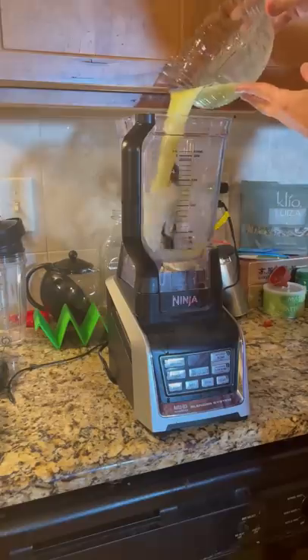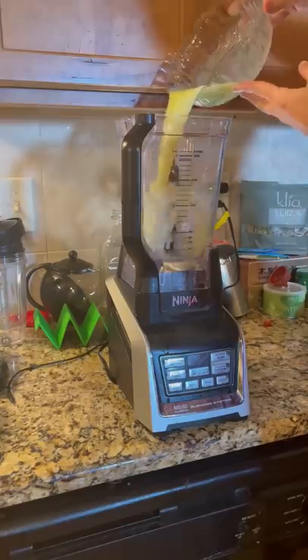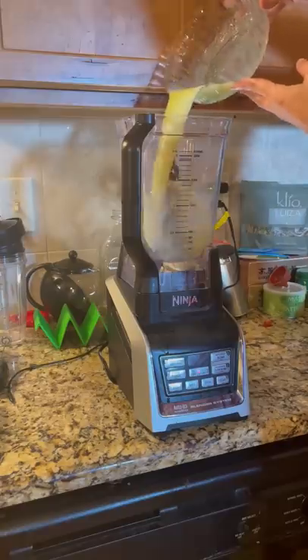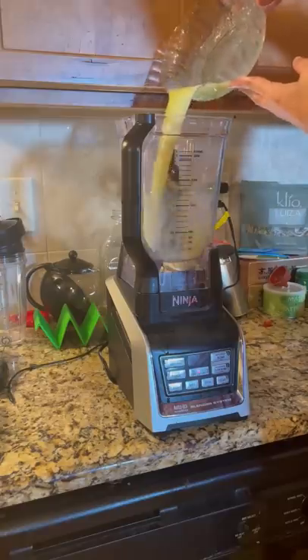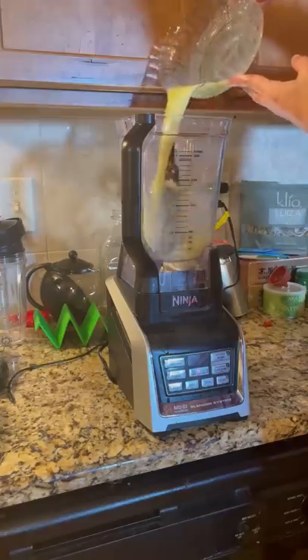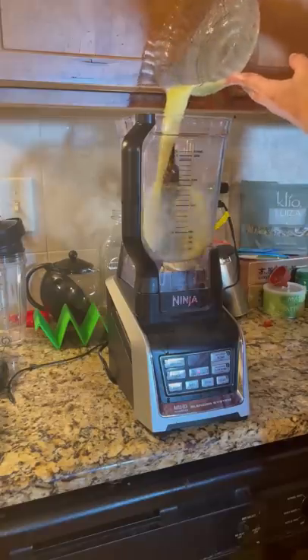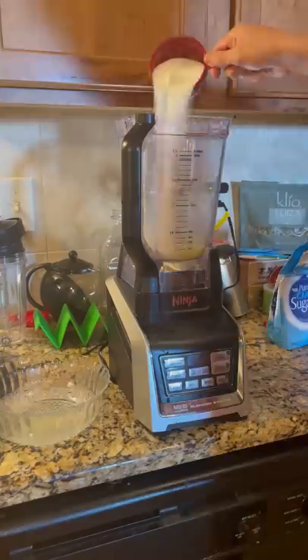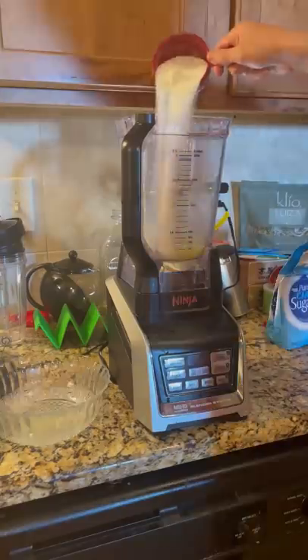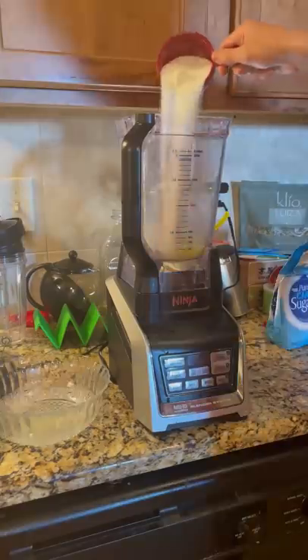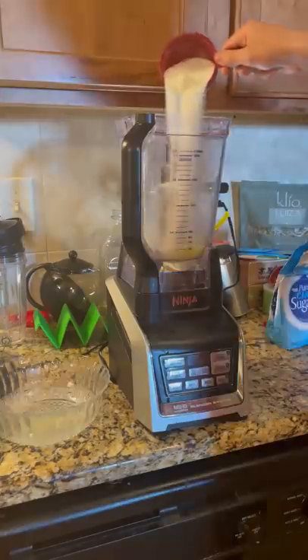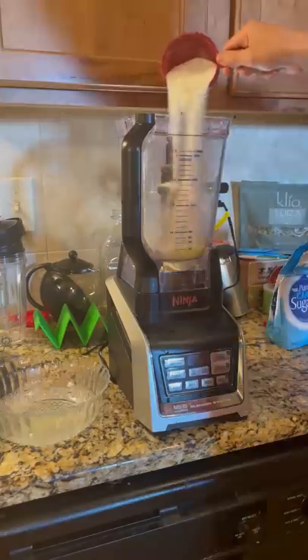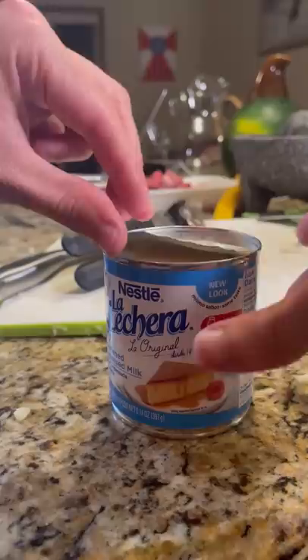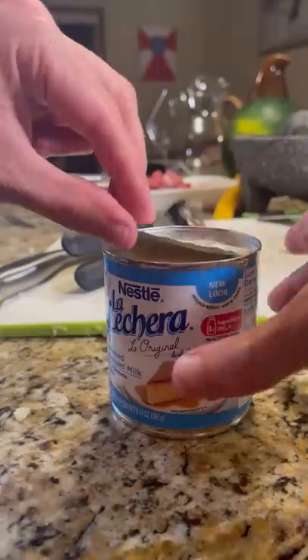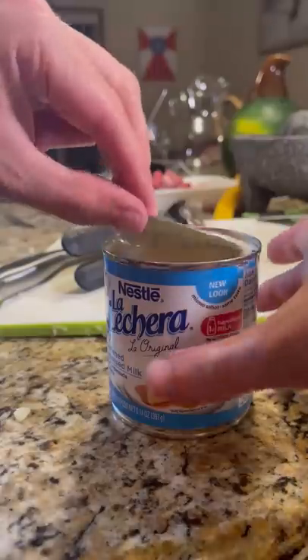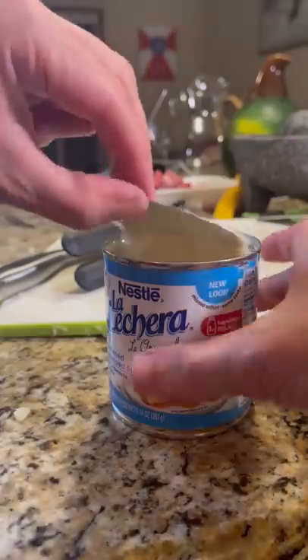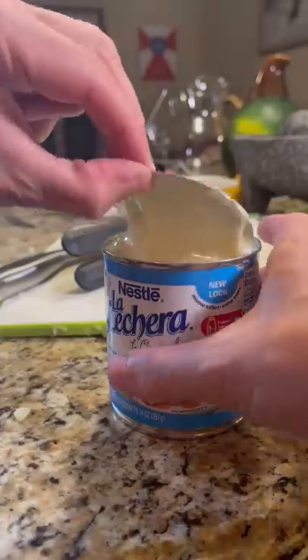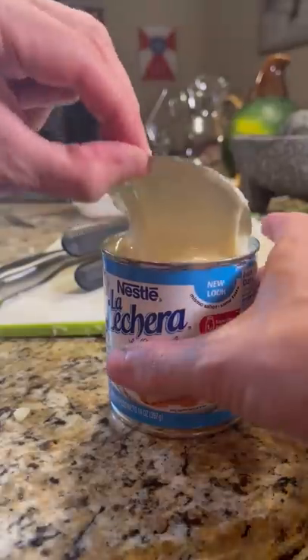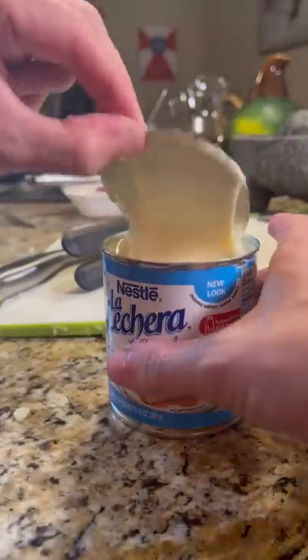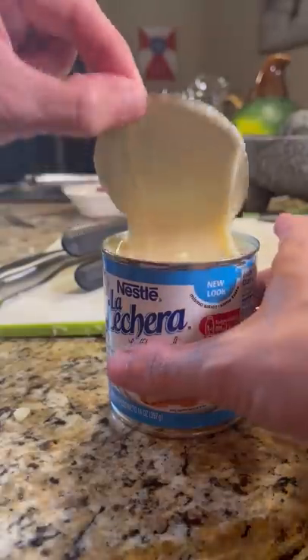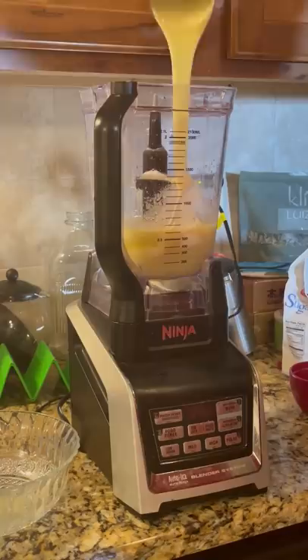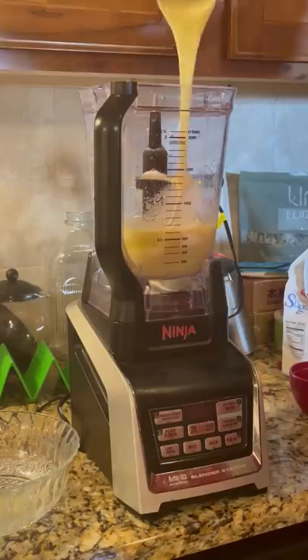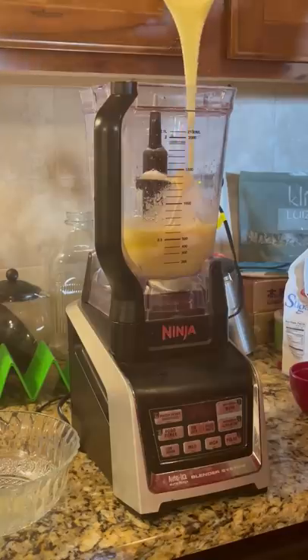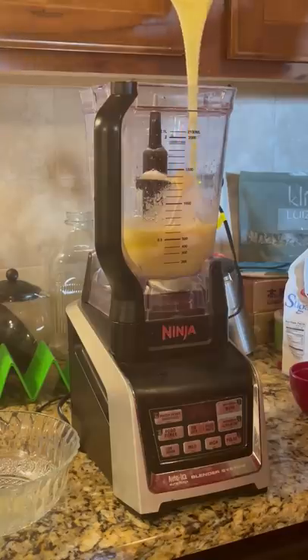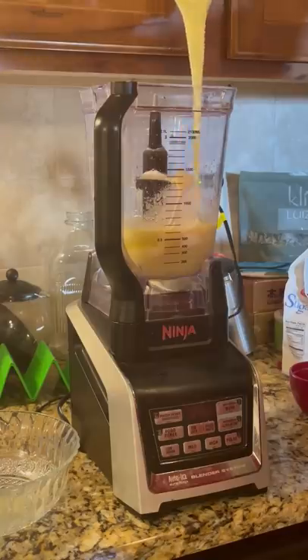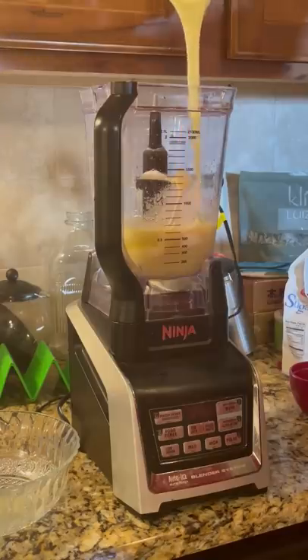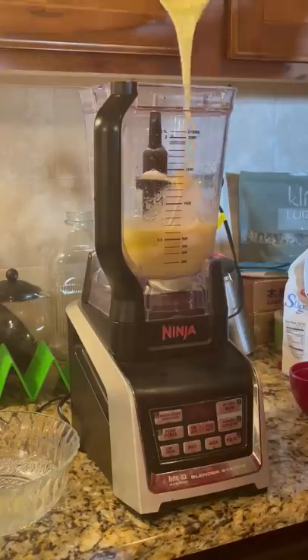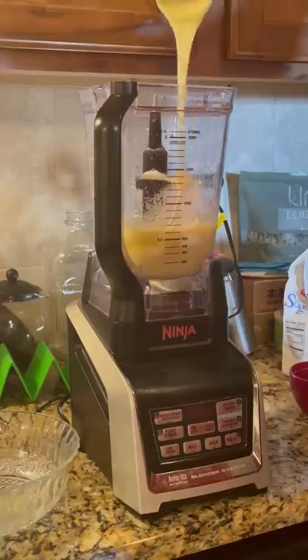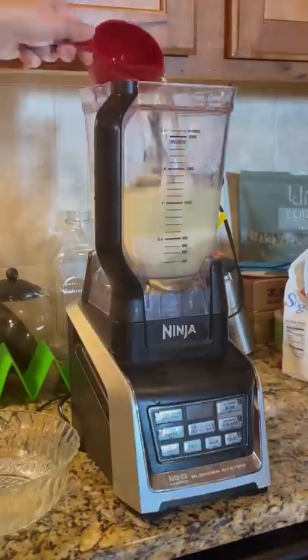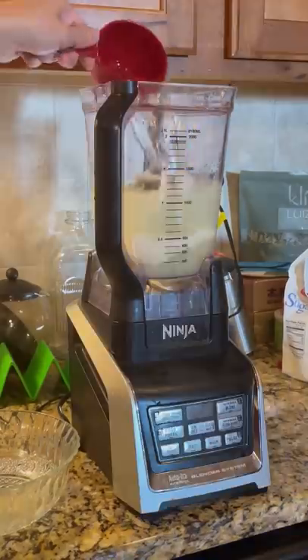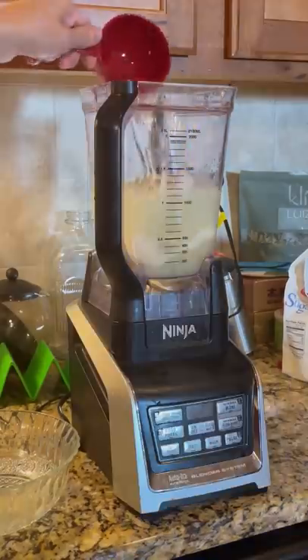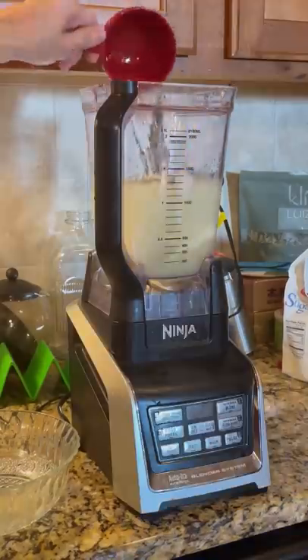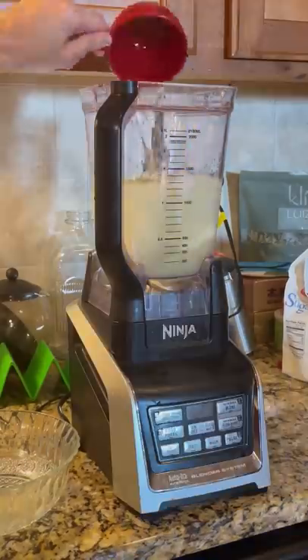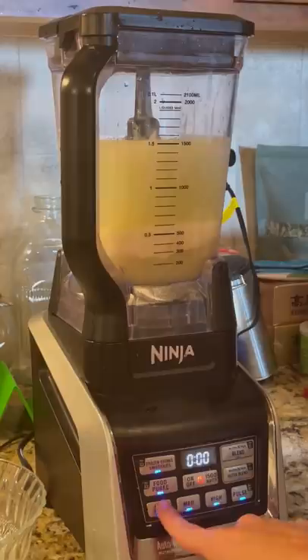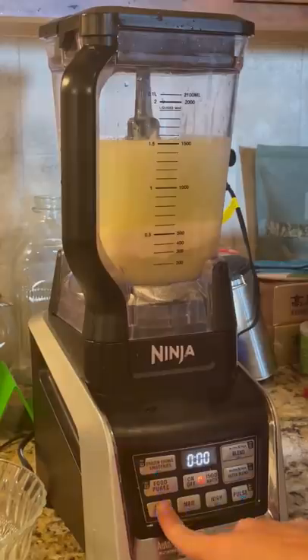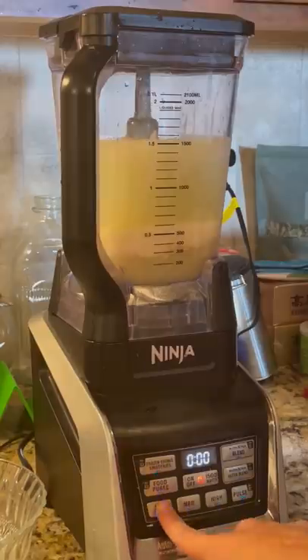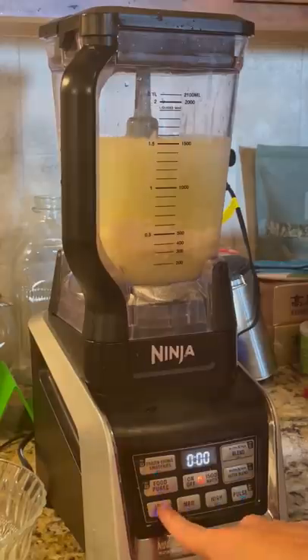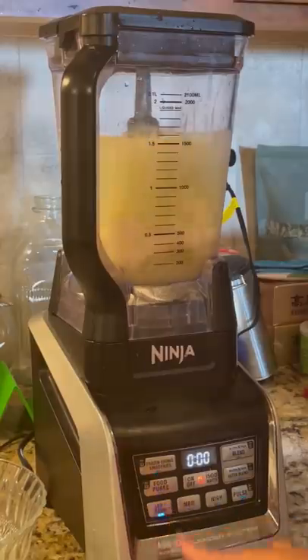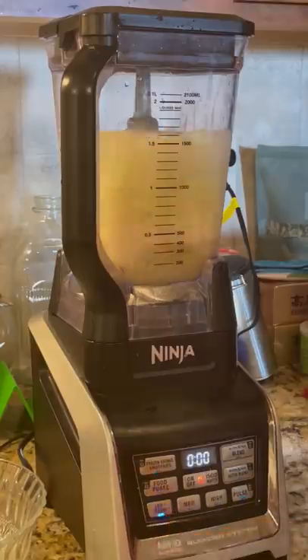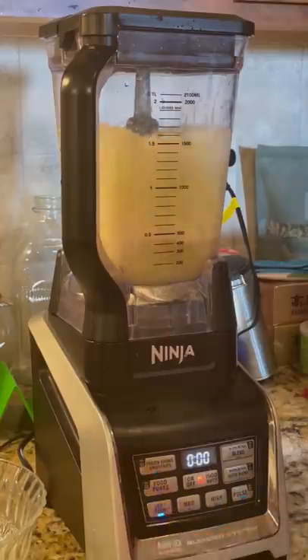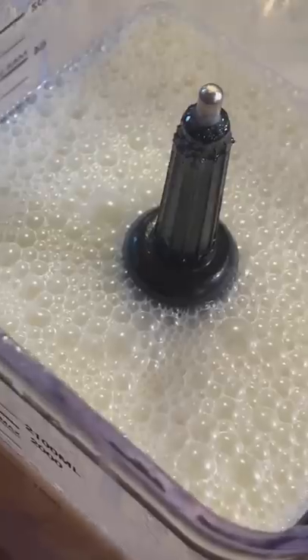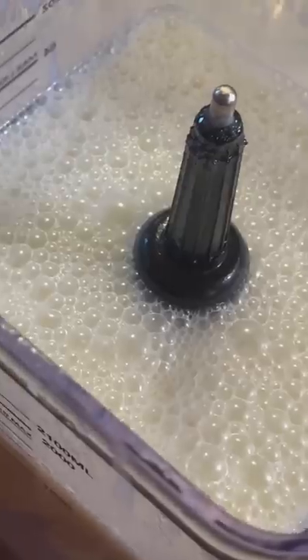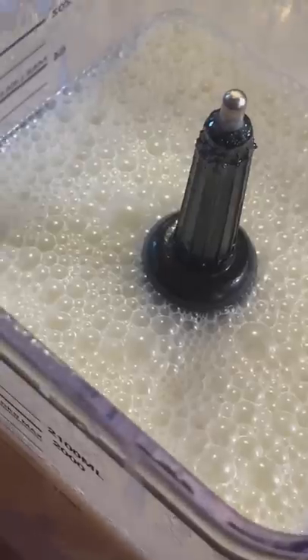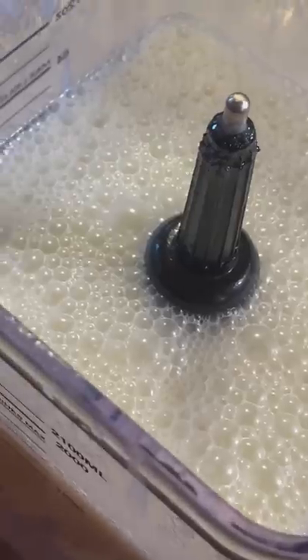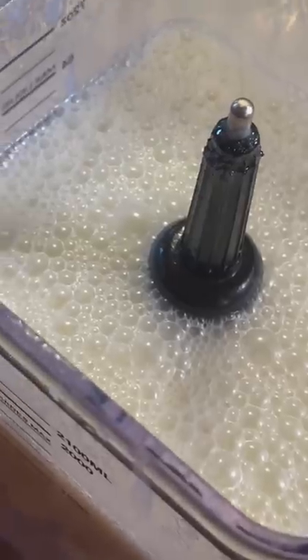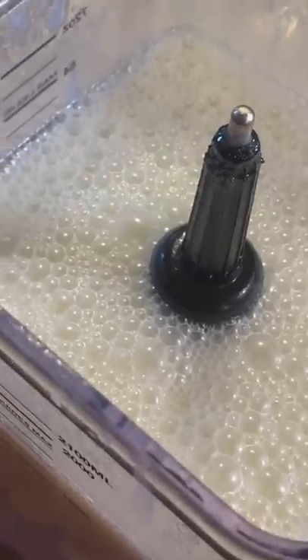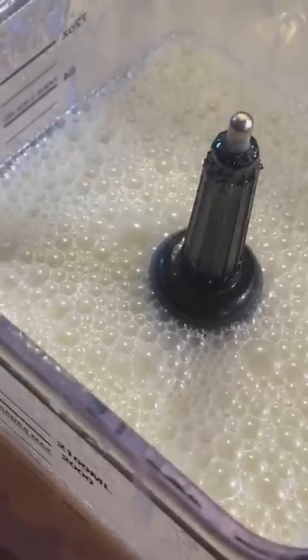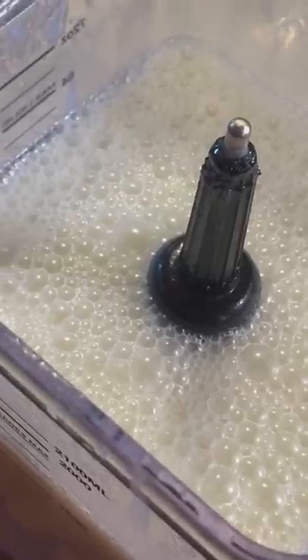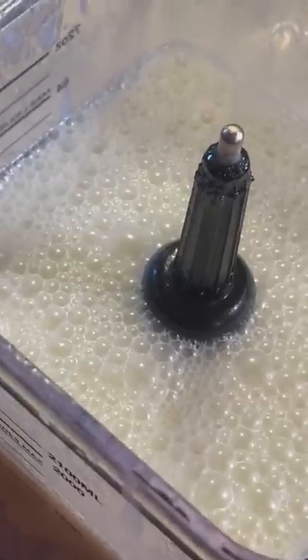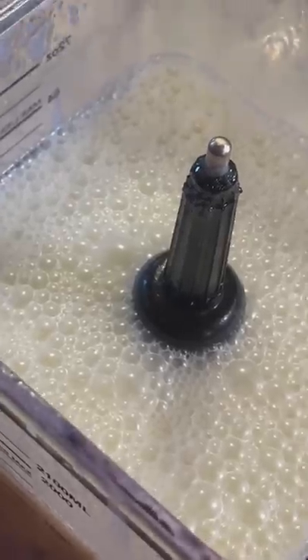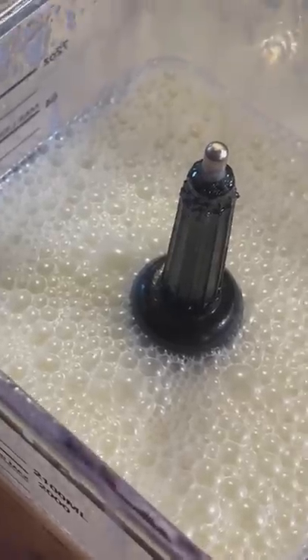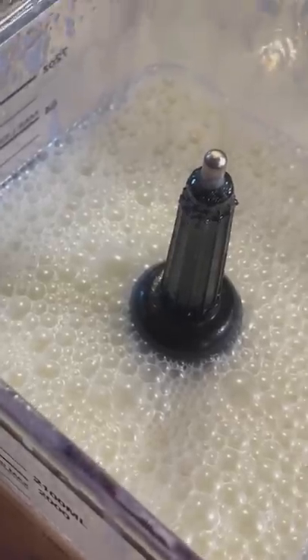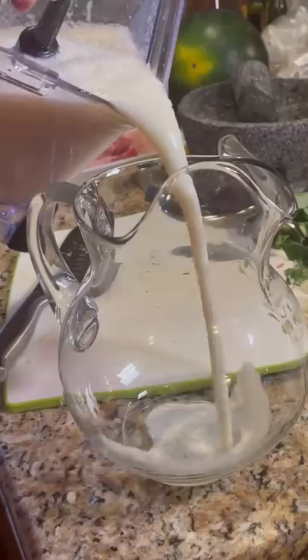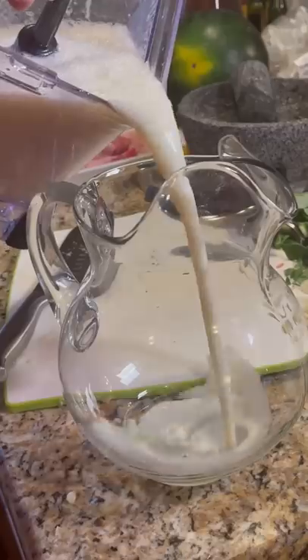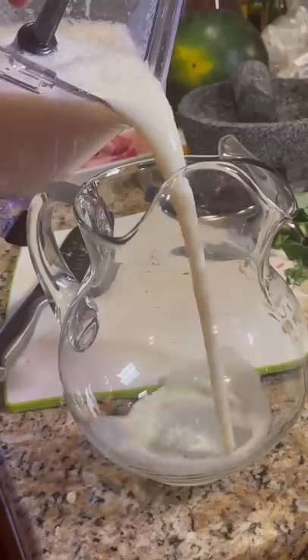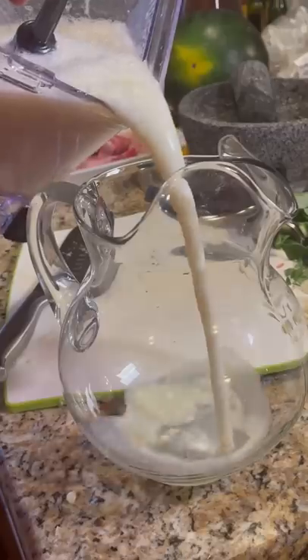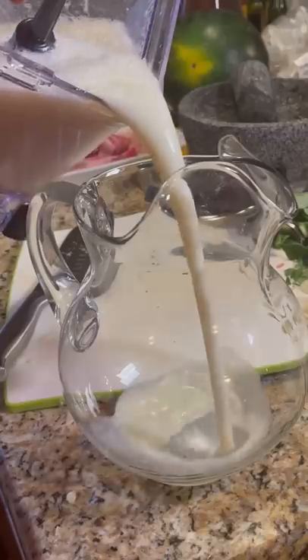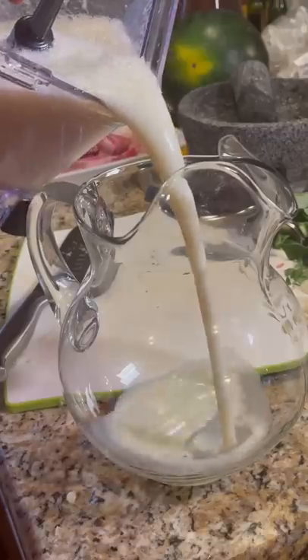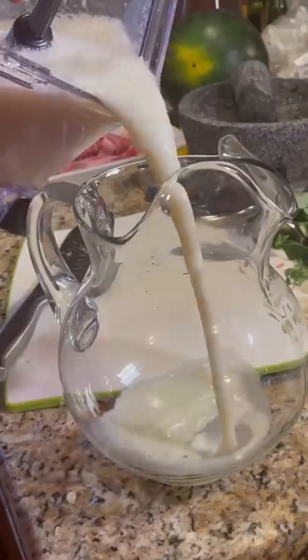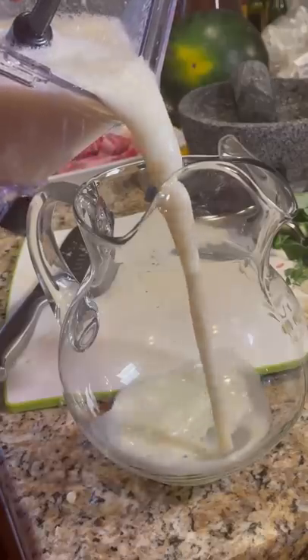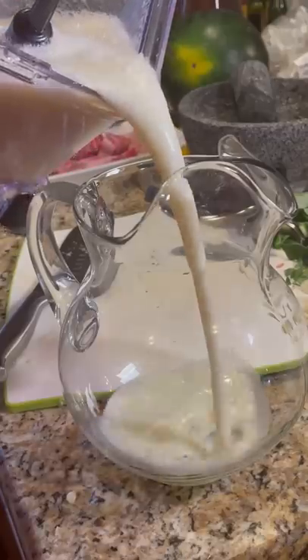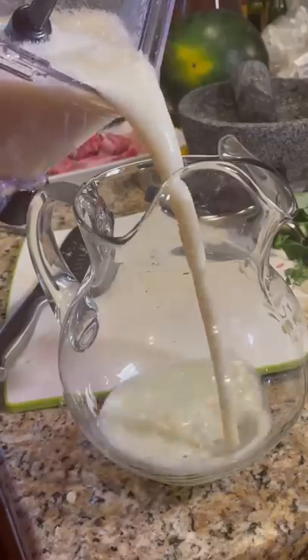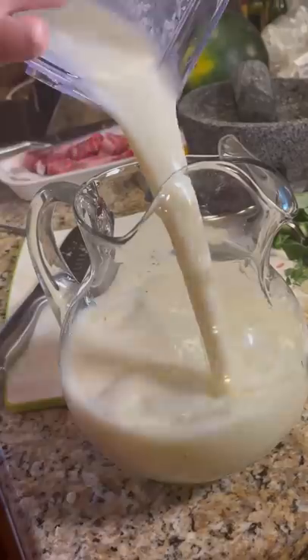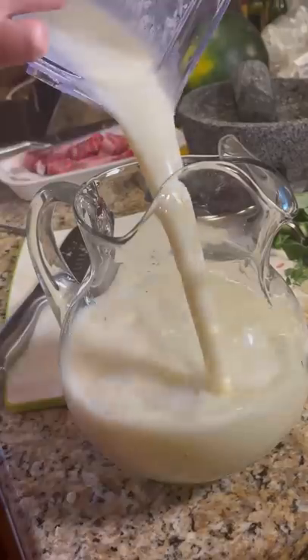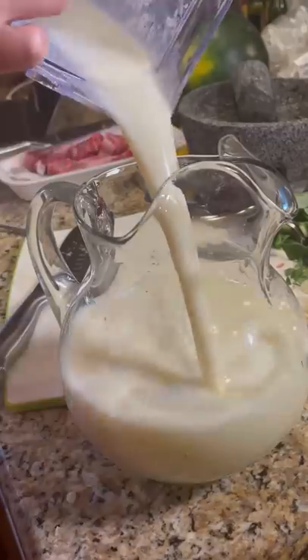After it was strained, I added in some sugar, sweetened condensed milk, and a few cups of water. It was pretty frothy after blending it, so it looked really good.